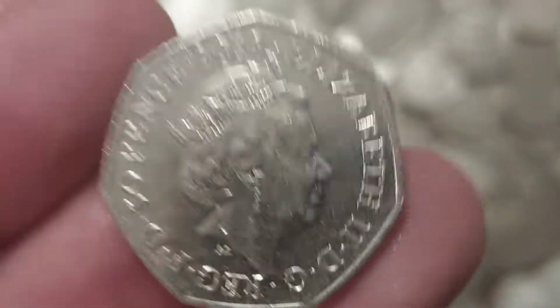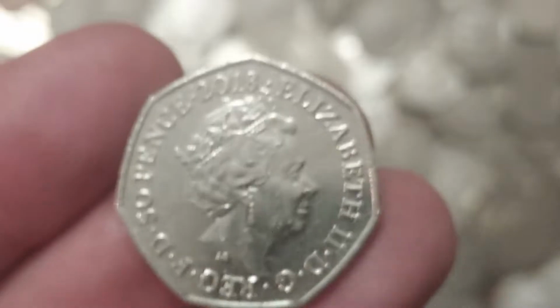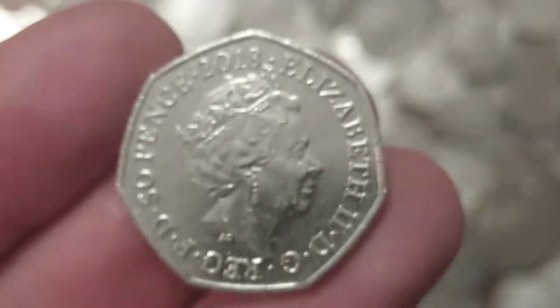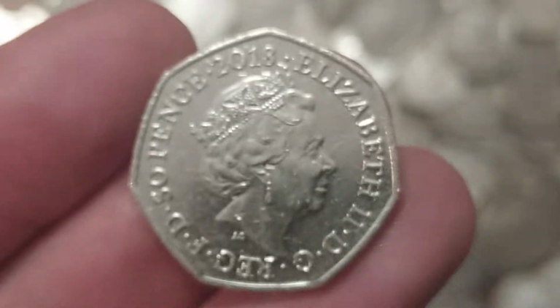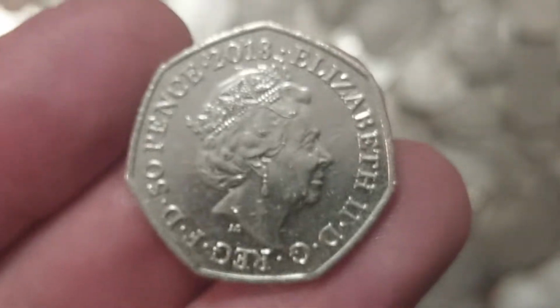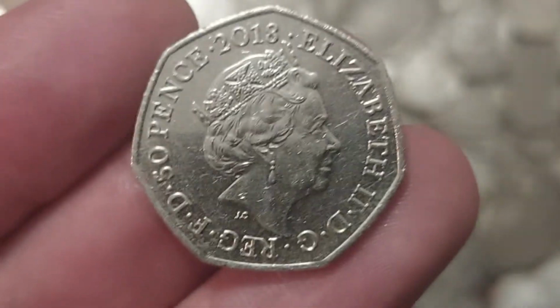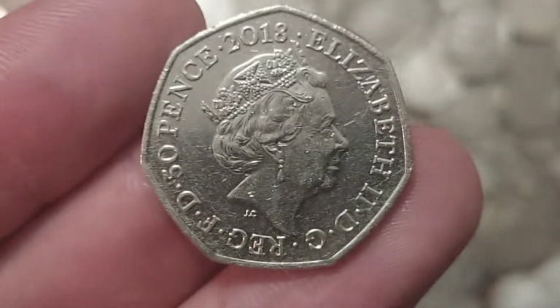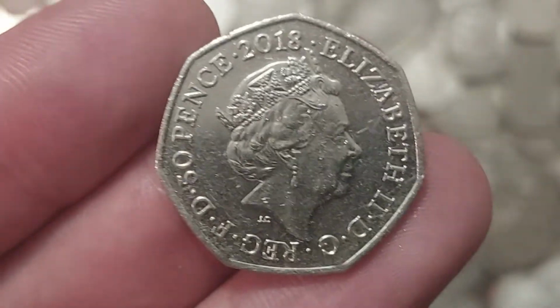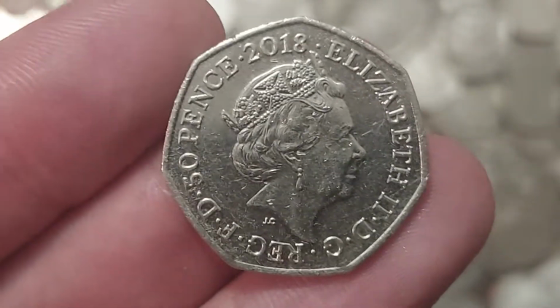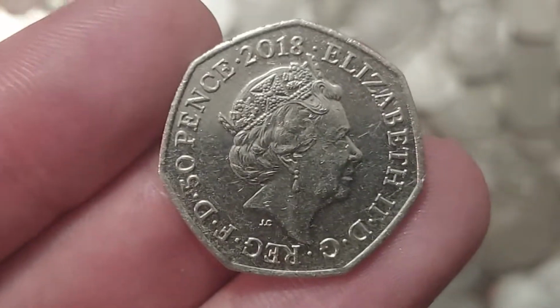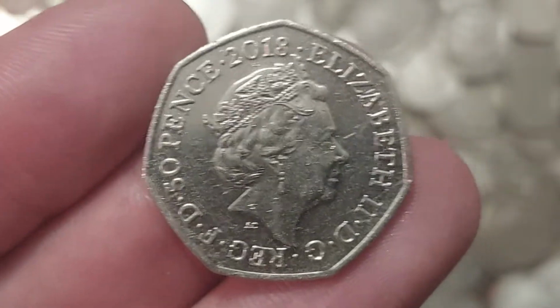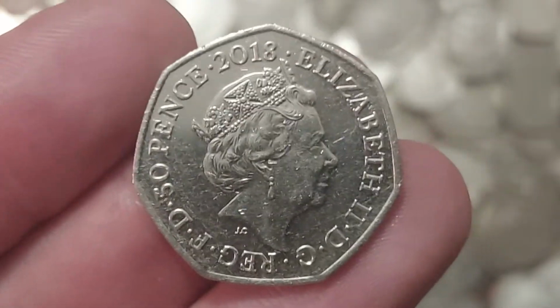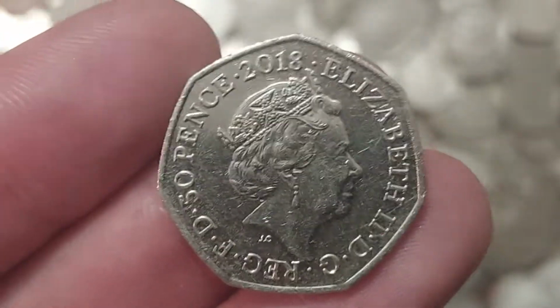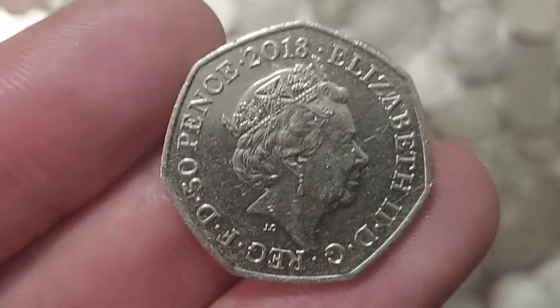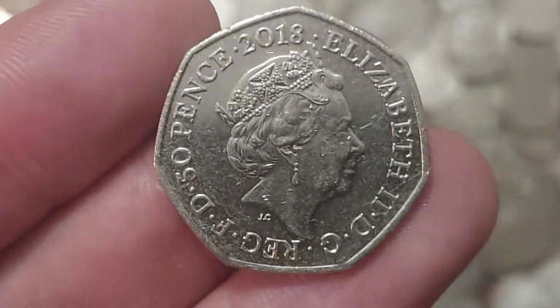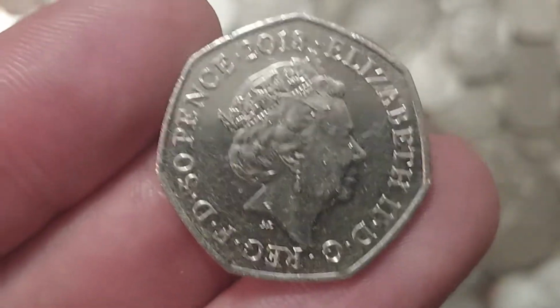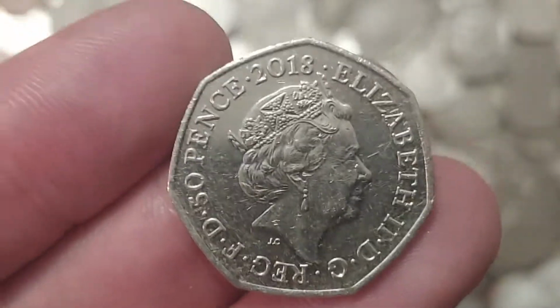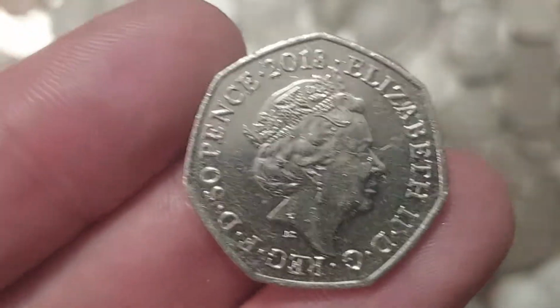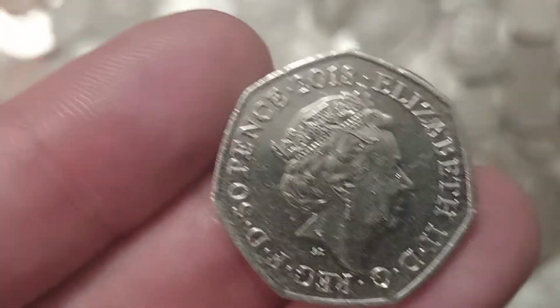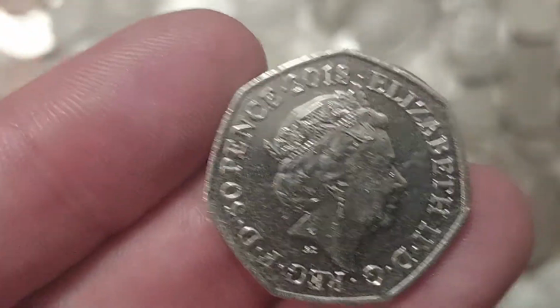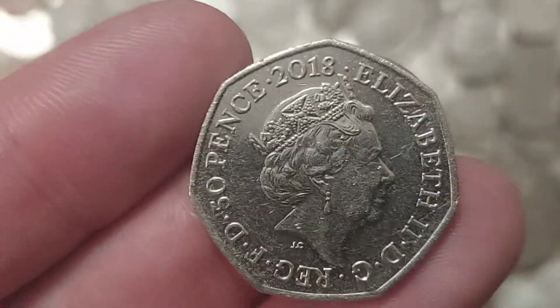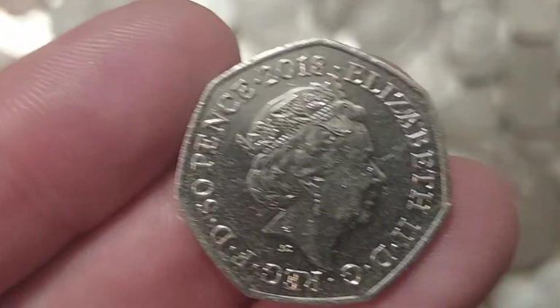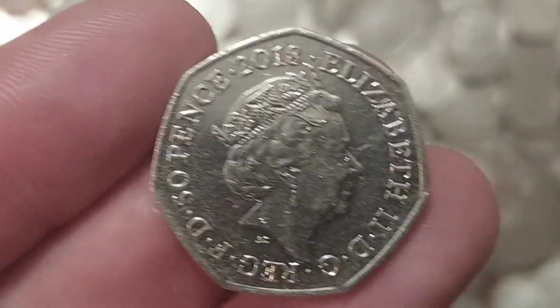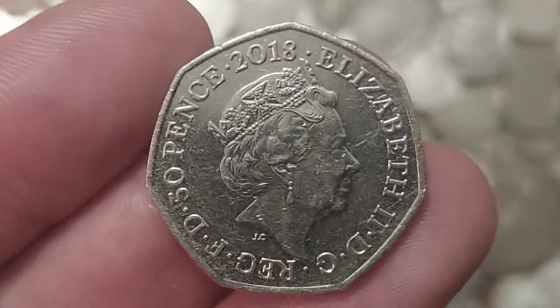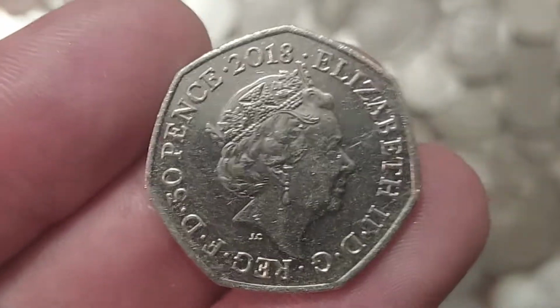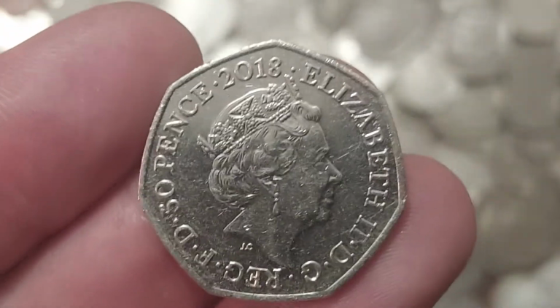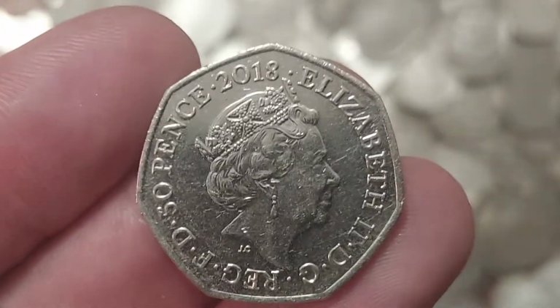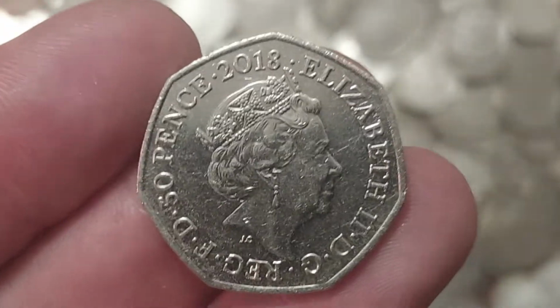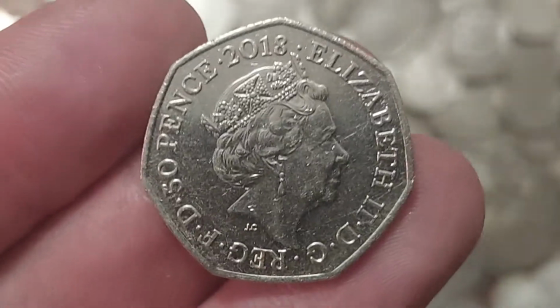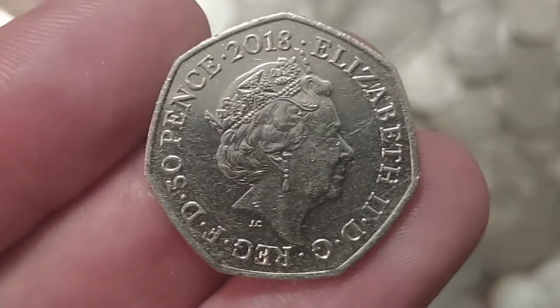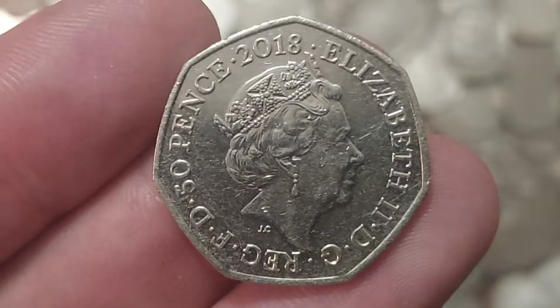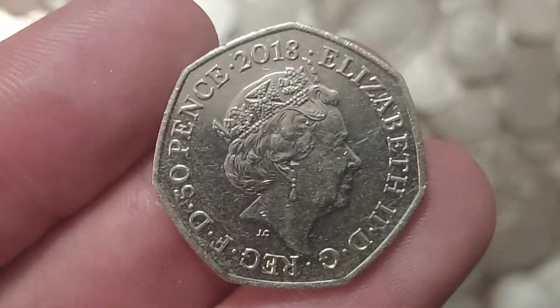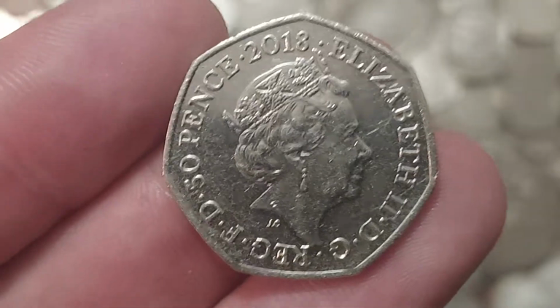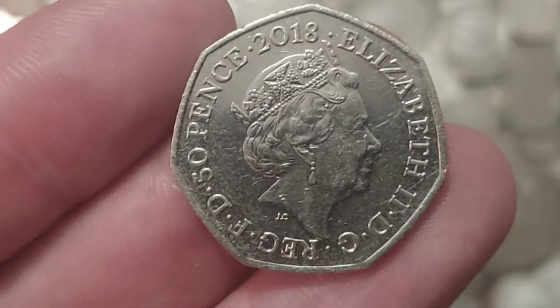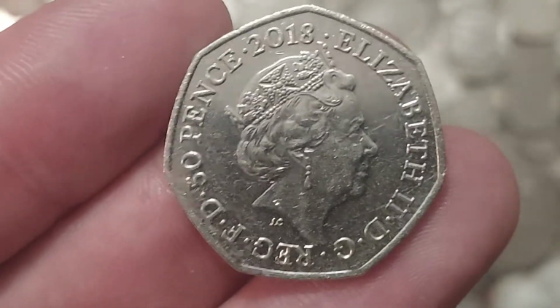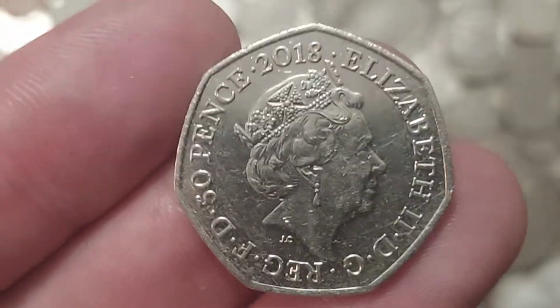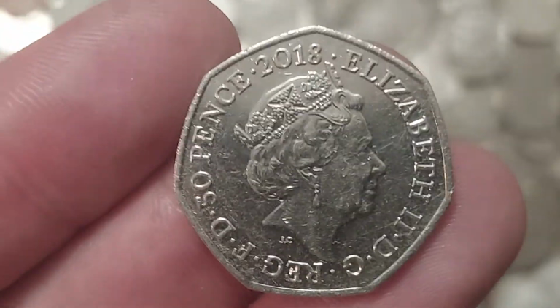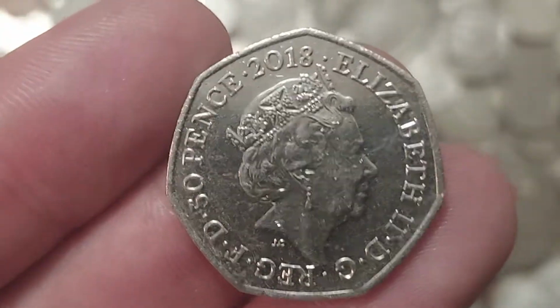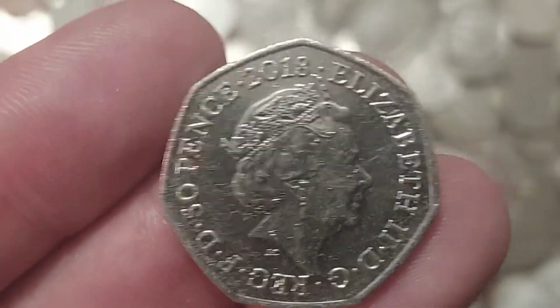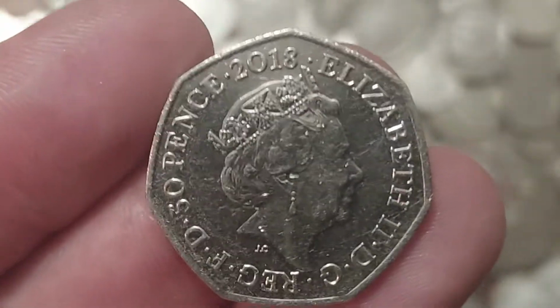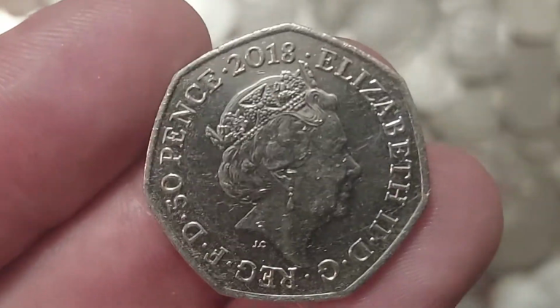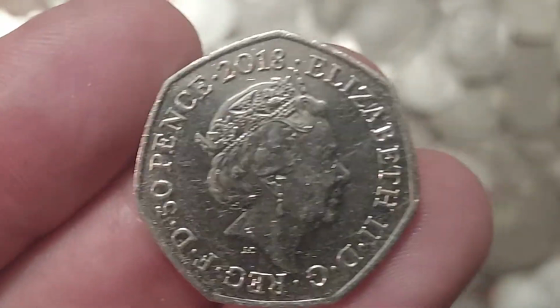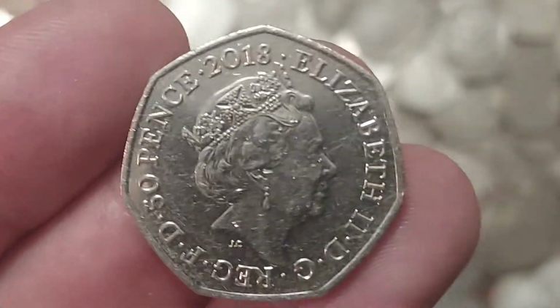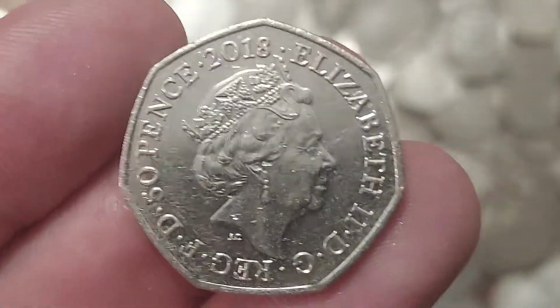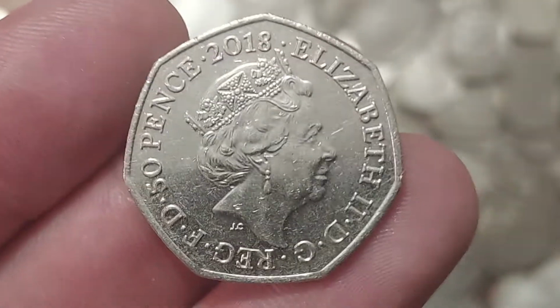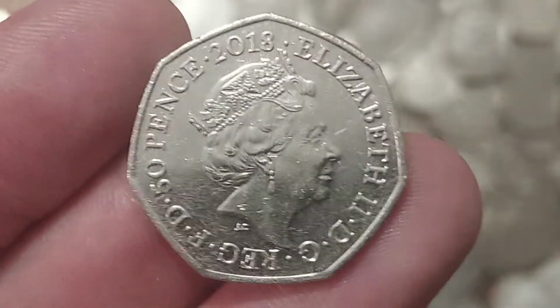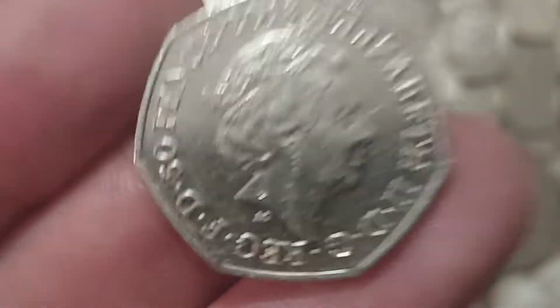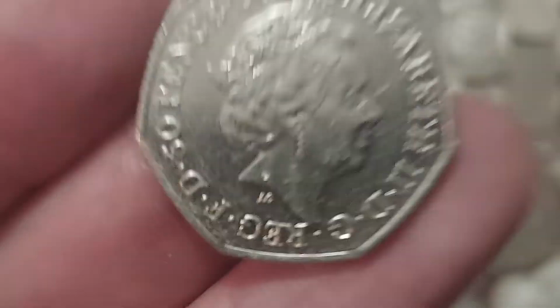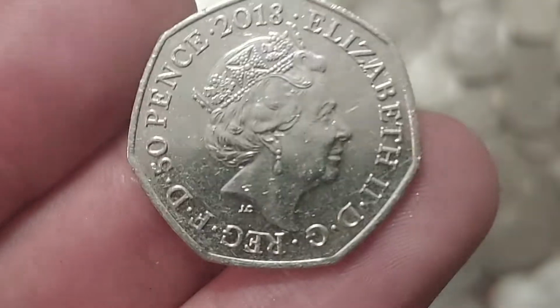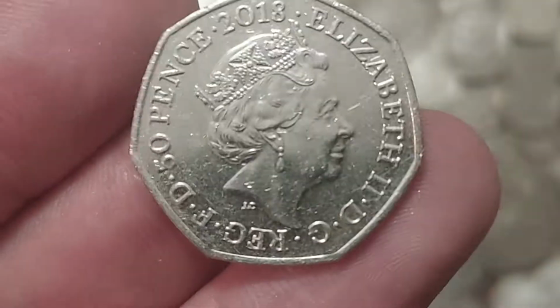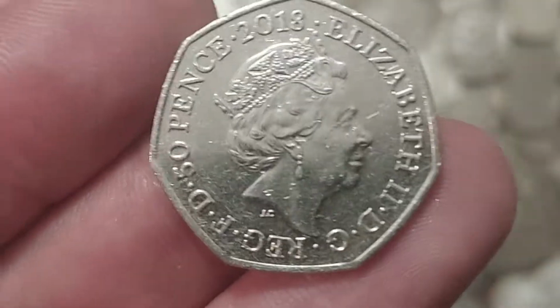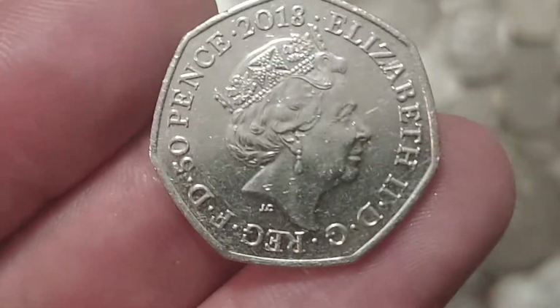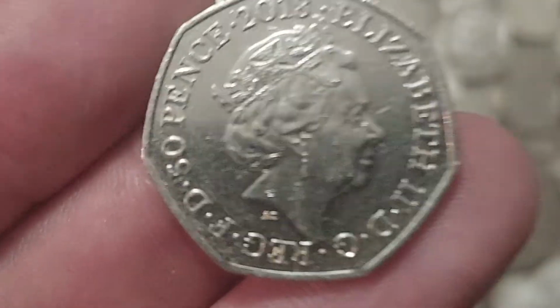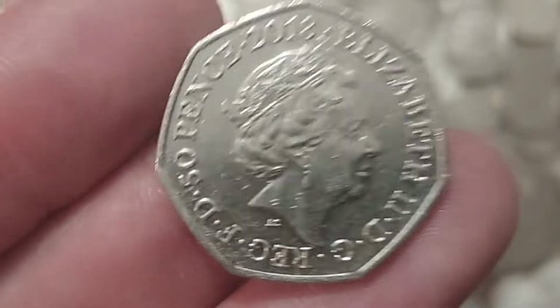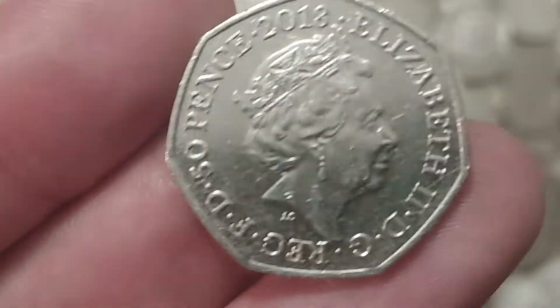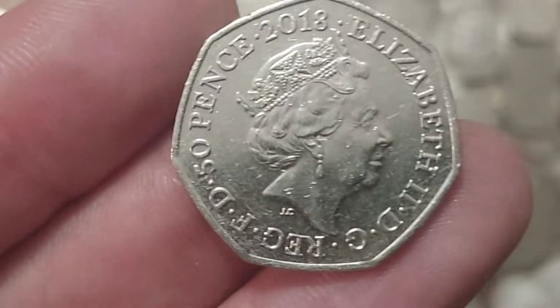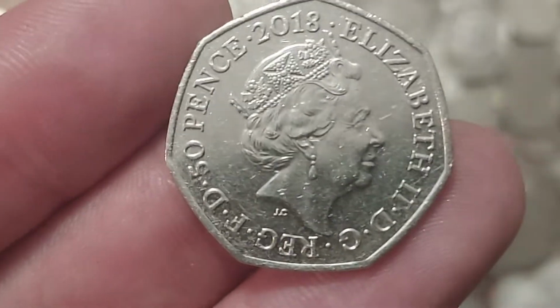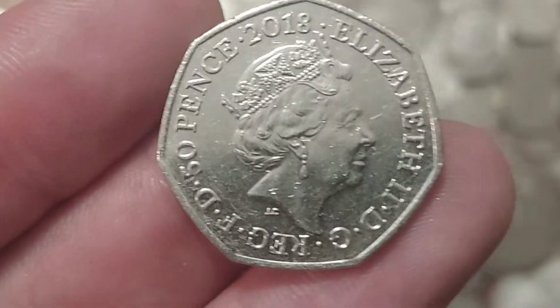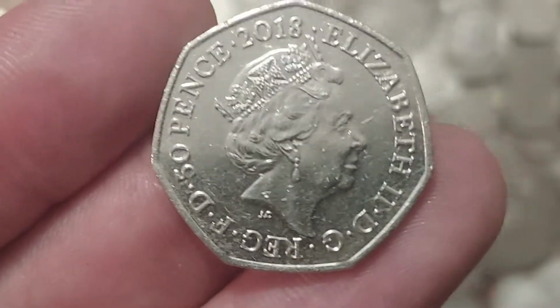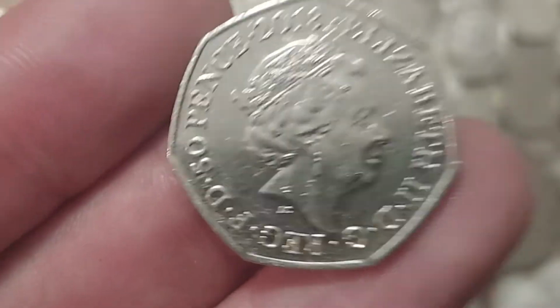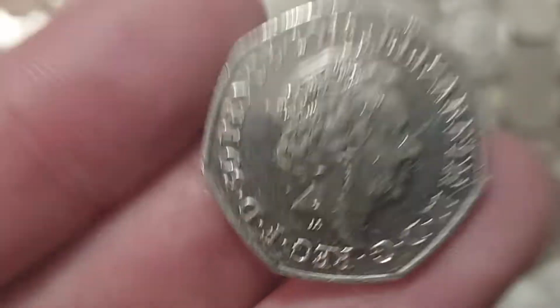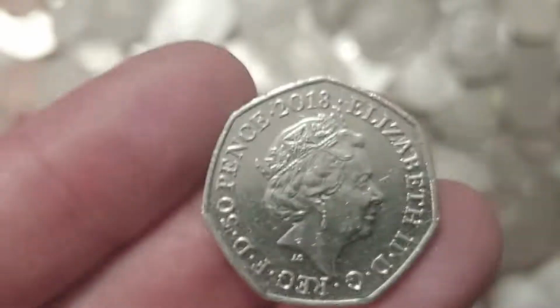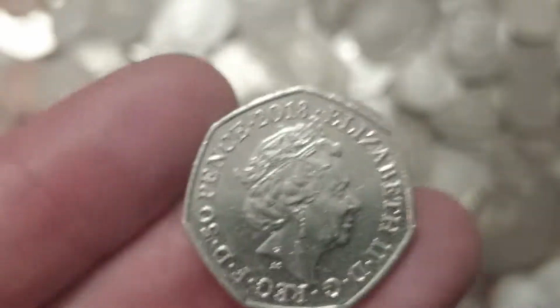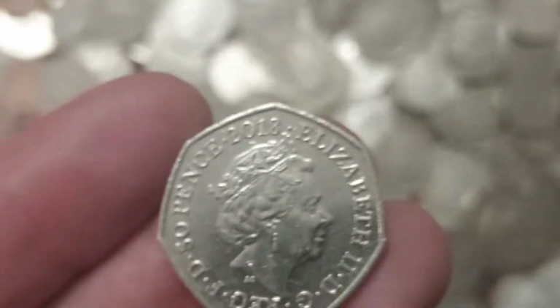So Ella's been shopping today — unfortunately spending a lot of my money — but she has managed to come back with a commemorative coin find.